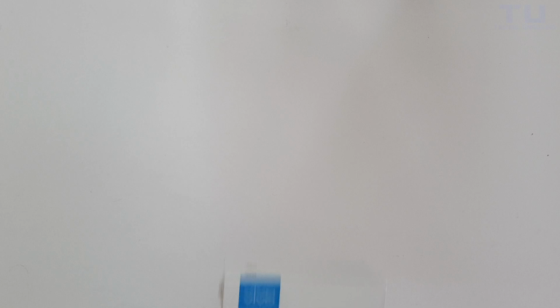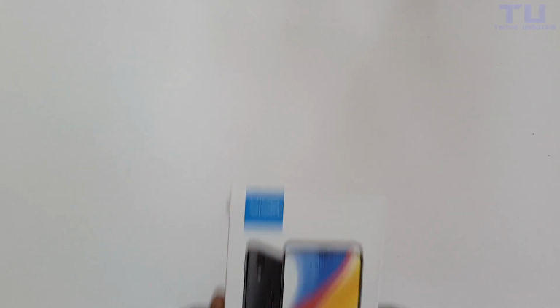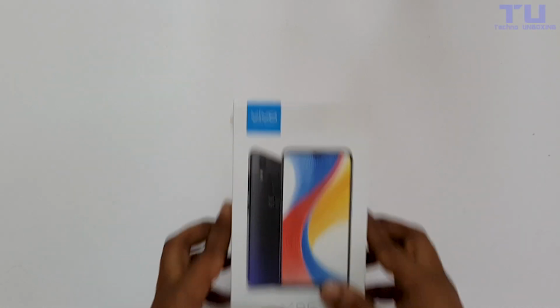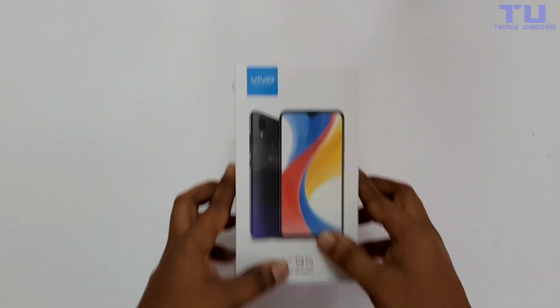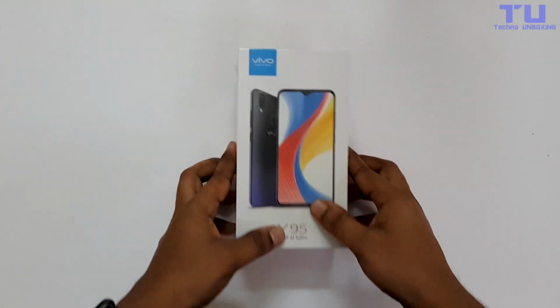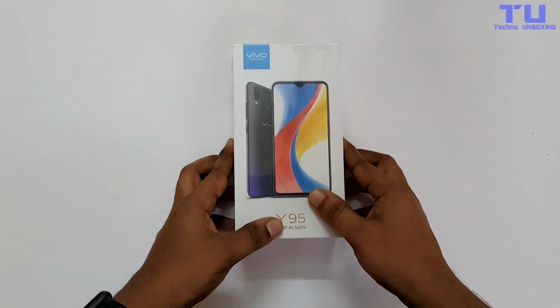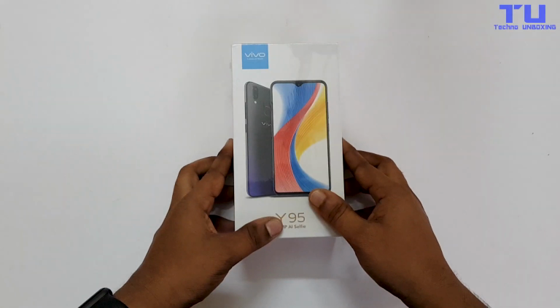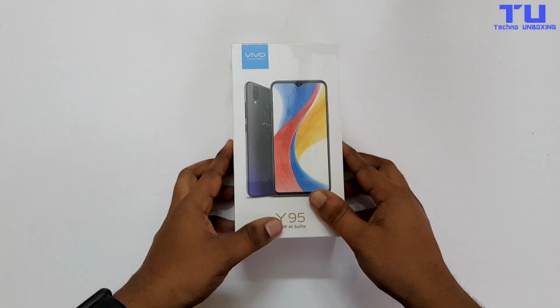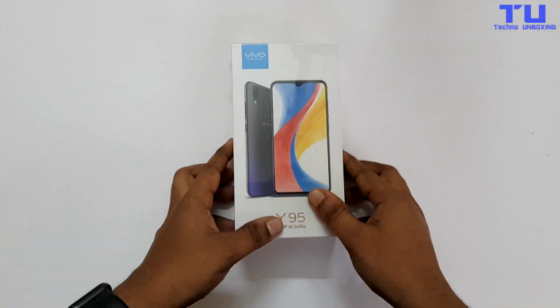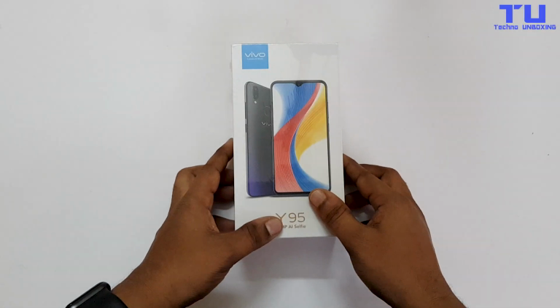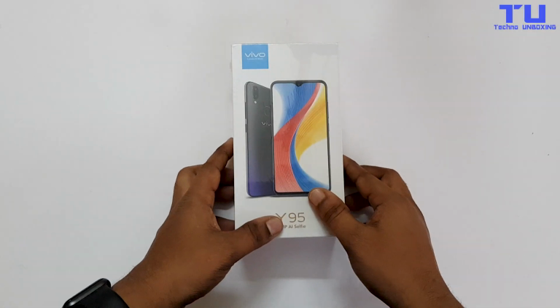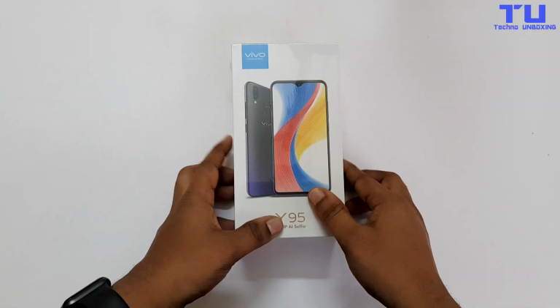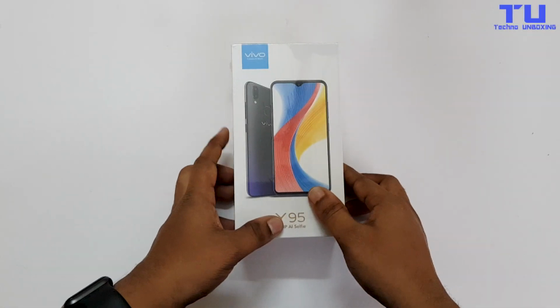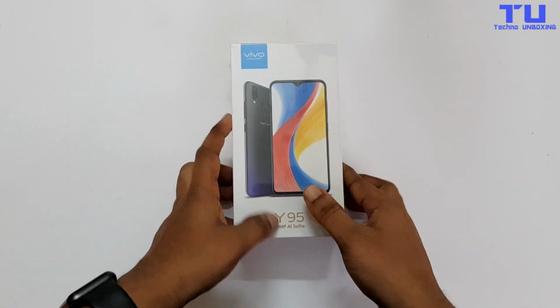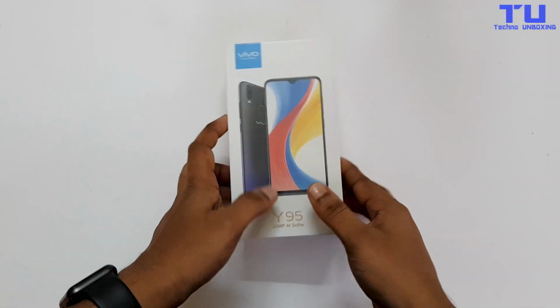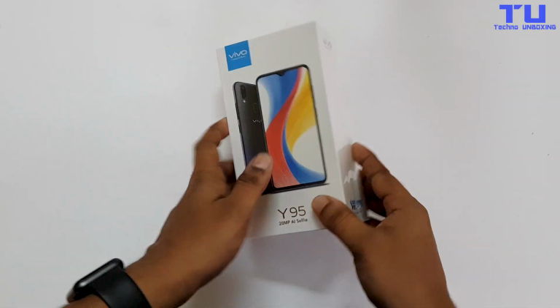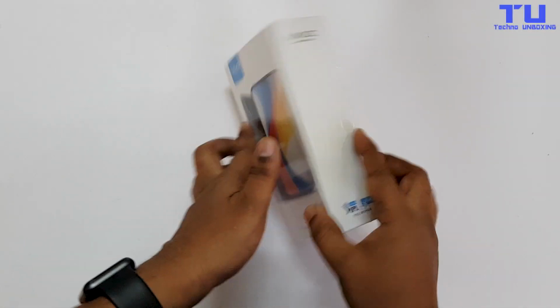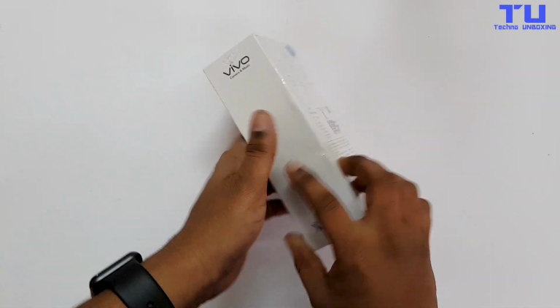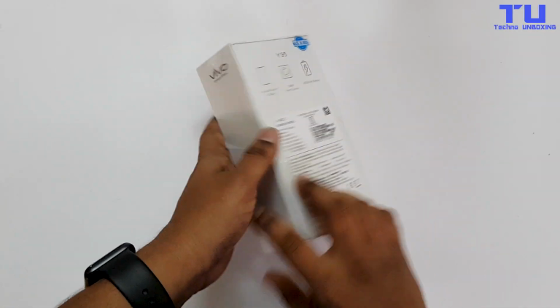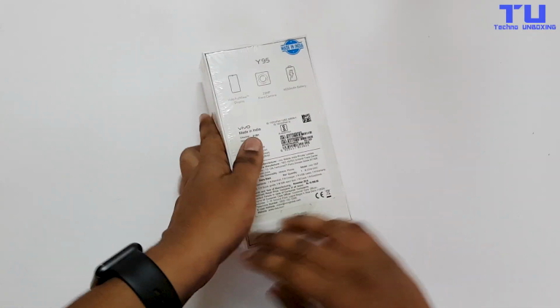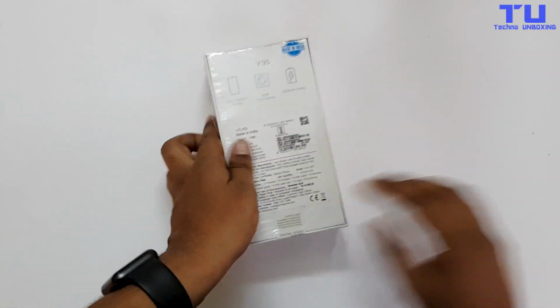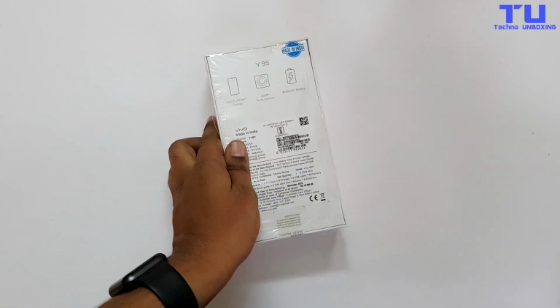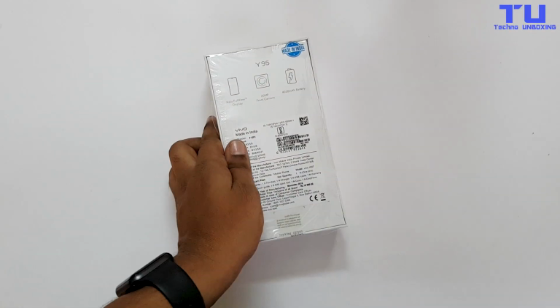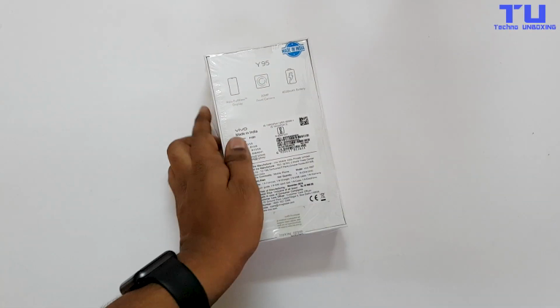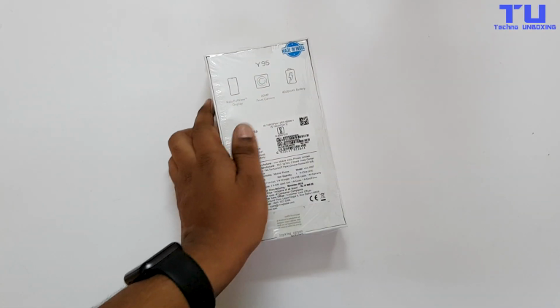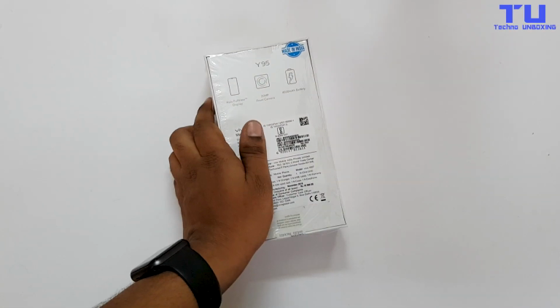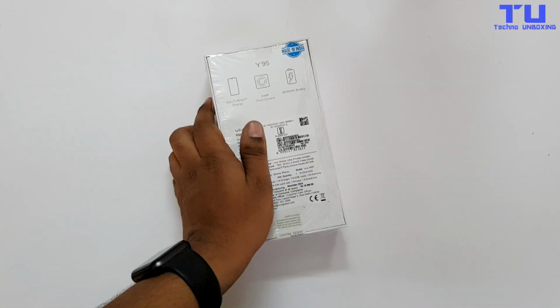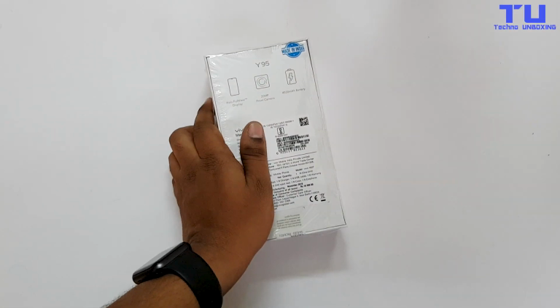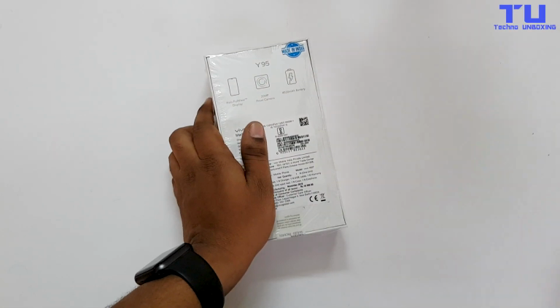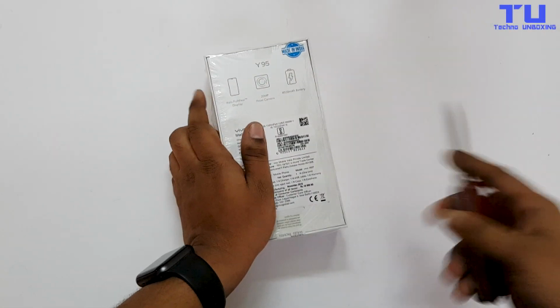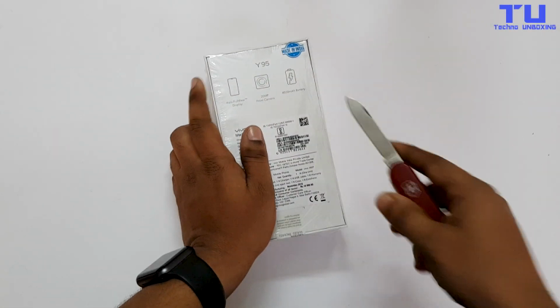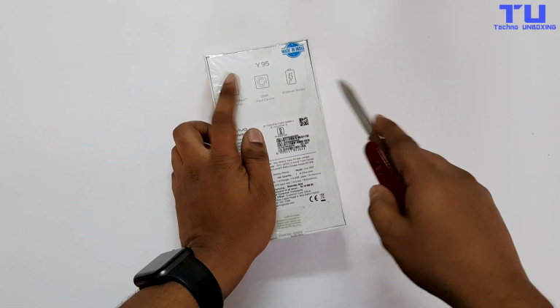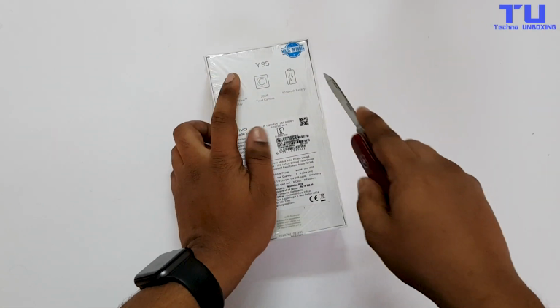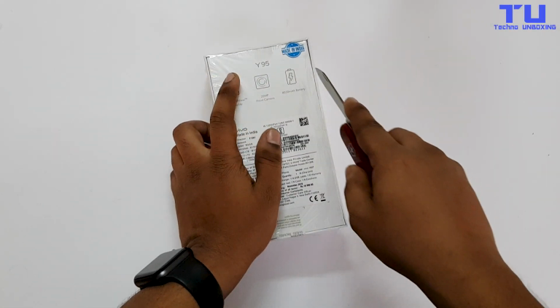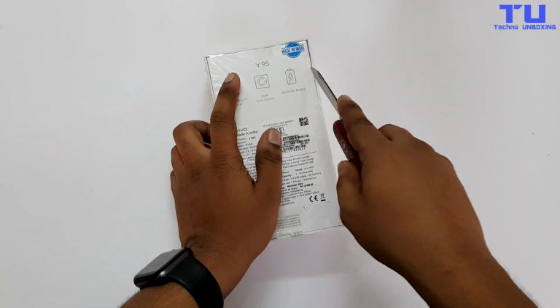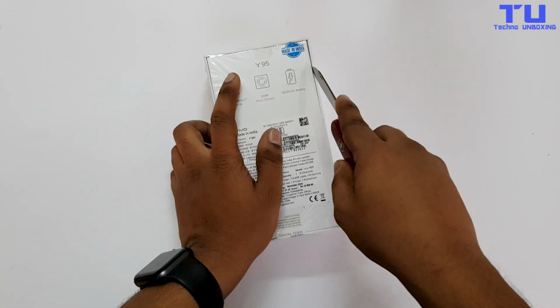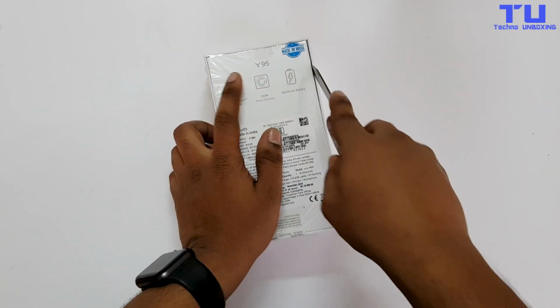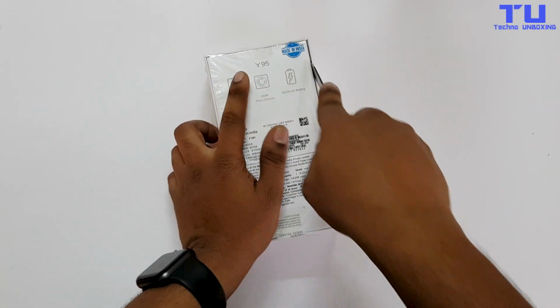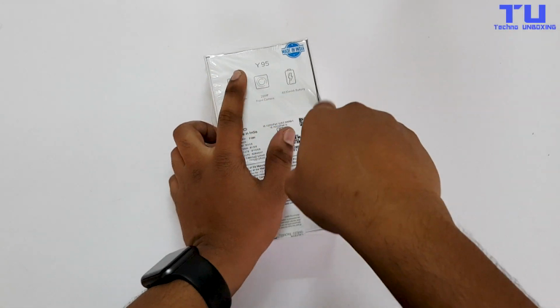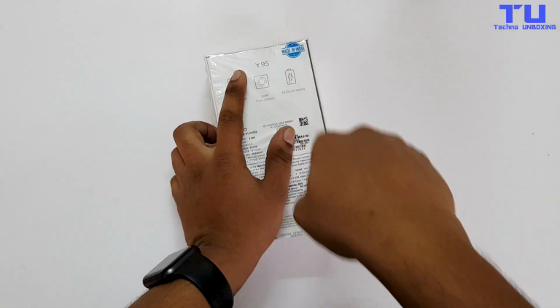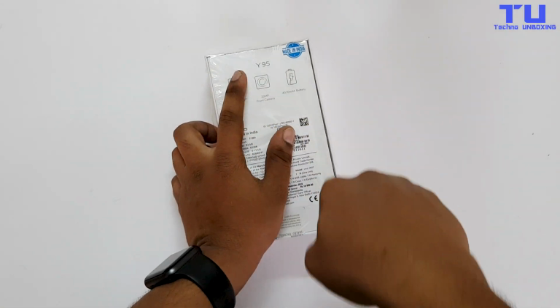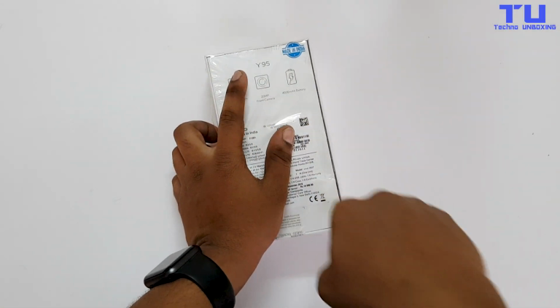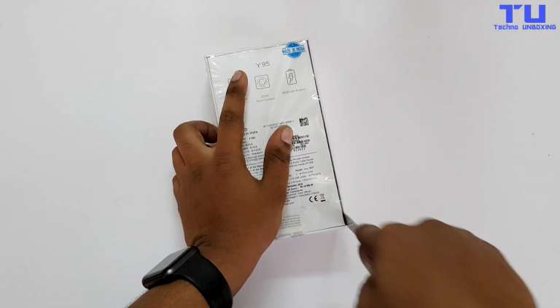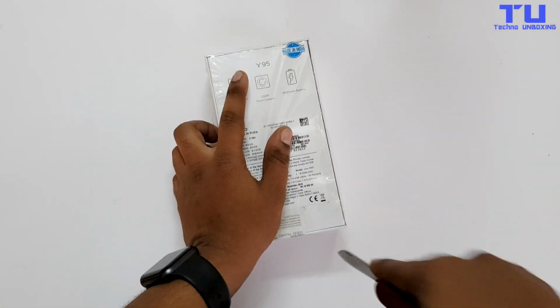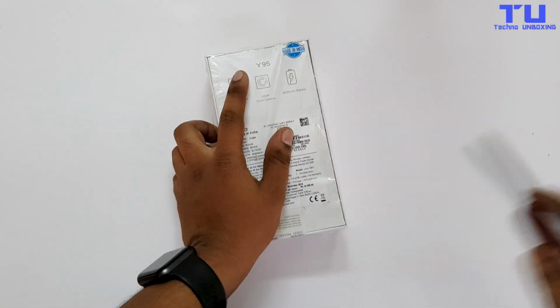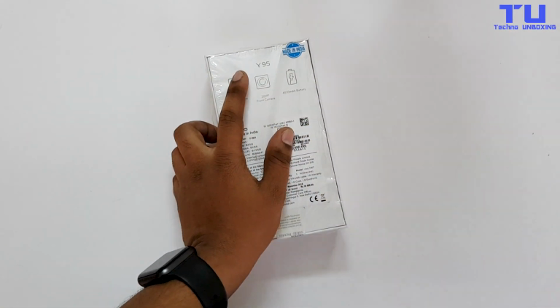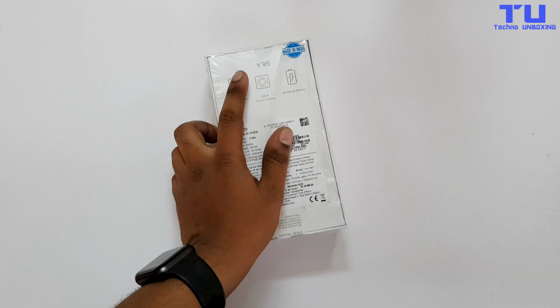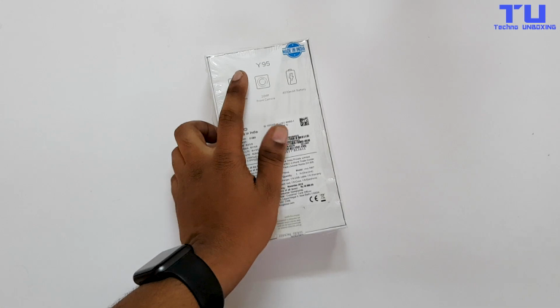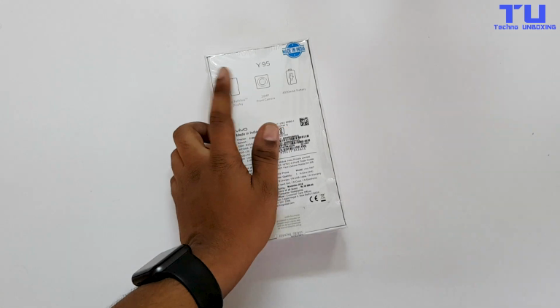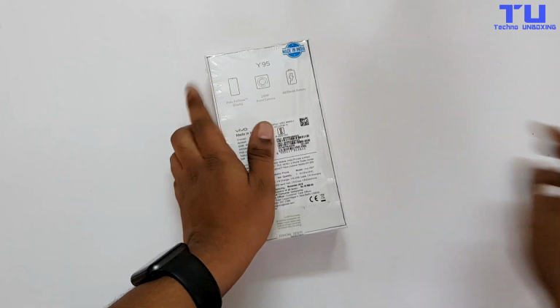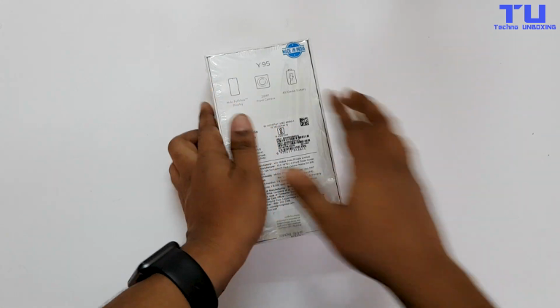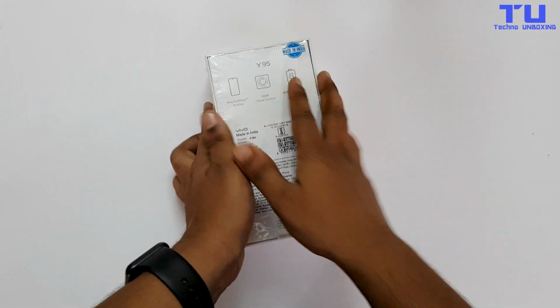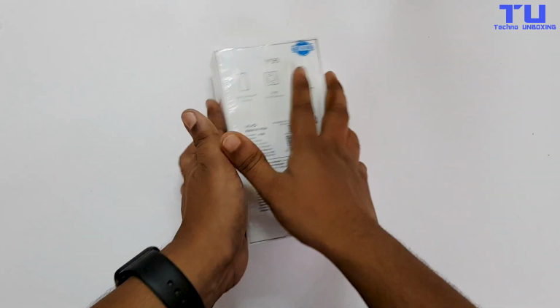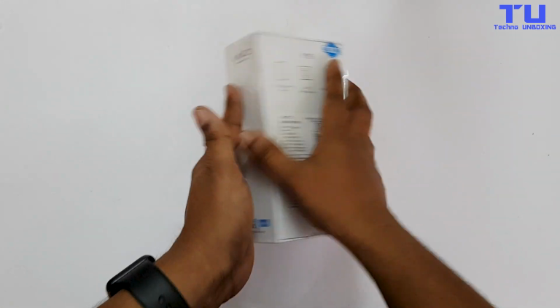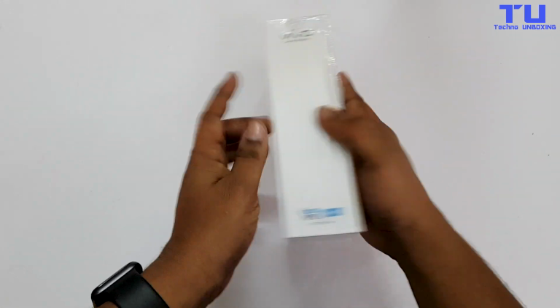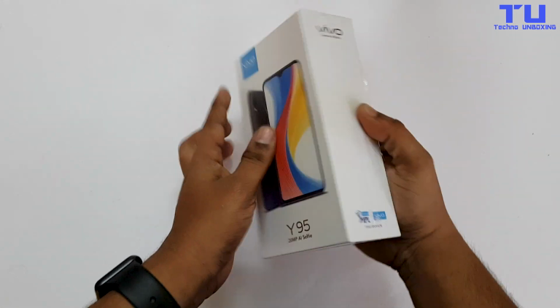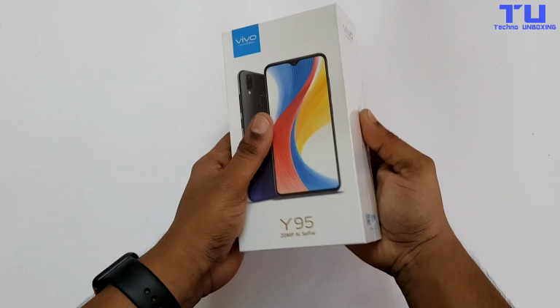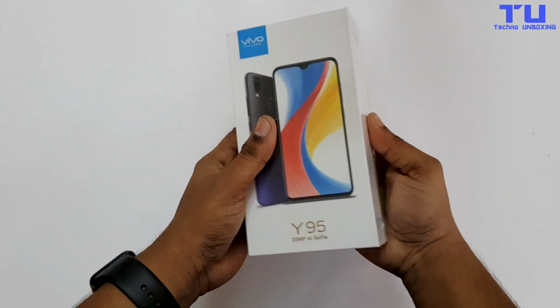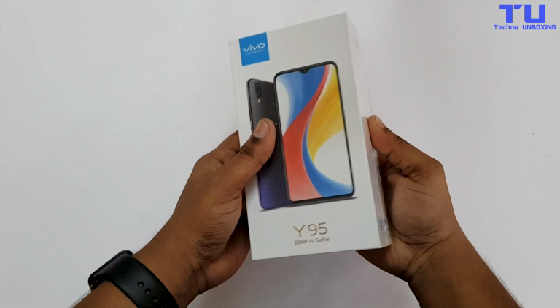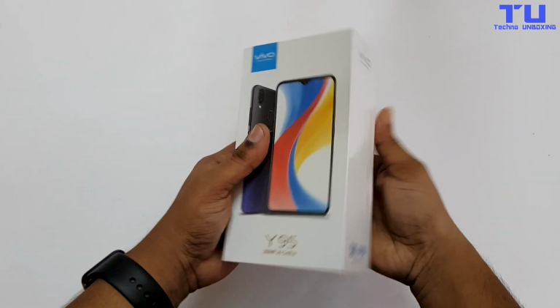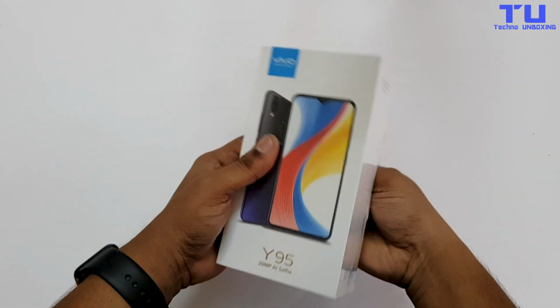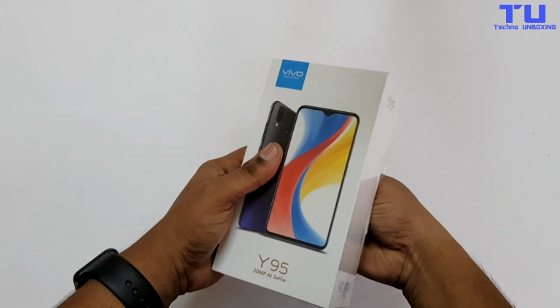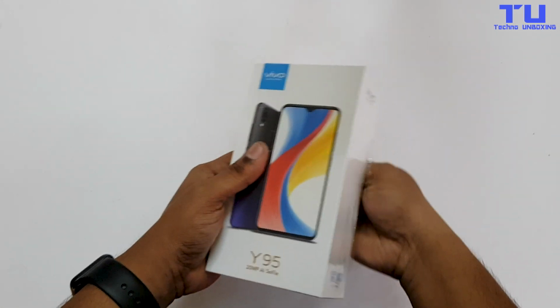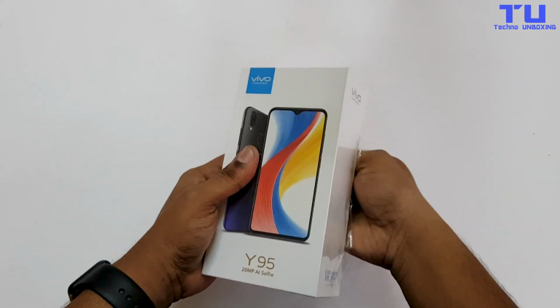Hey guys, I'm Shazio here from Tecno Unboxing, and today I'm going to be doing the vivo Y95 unboxing. Let's see how the phone is and what we get inside the box.